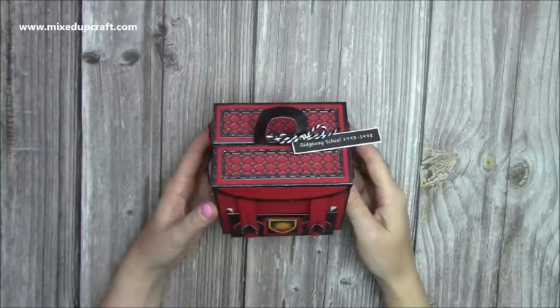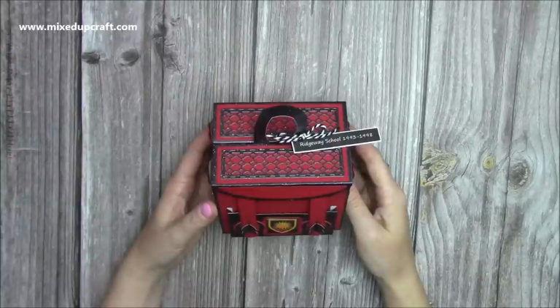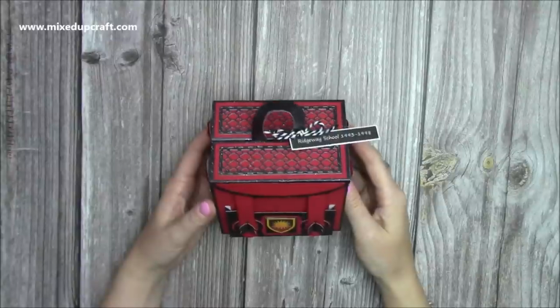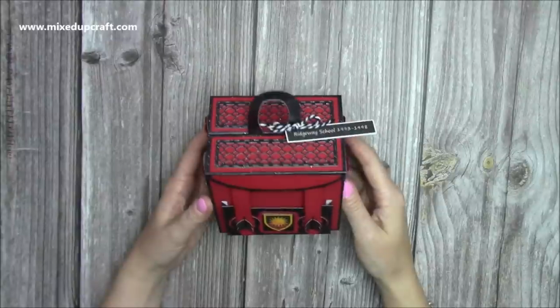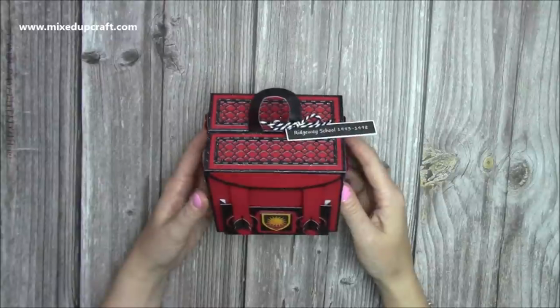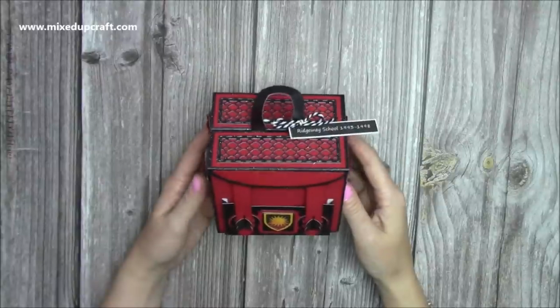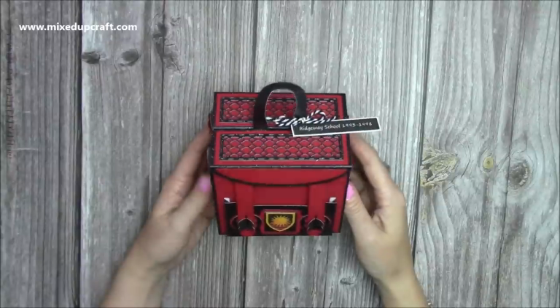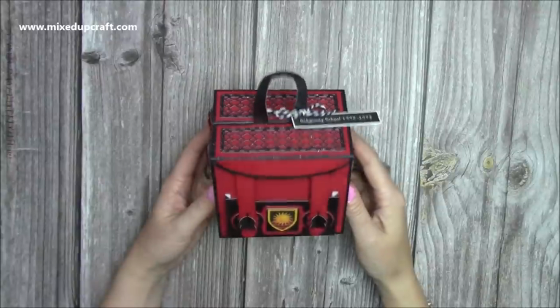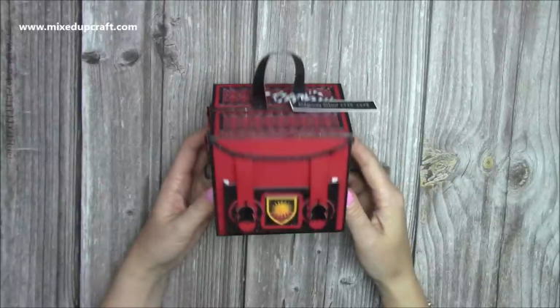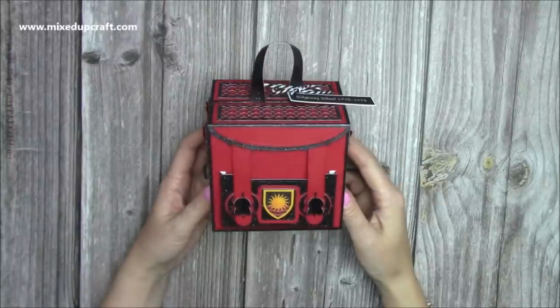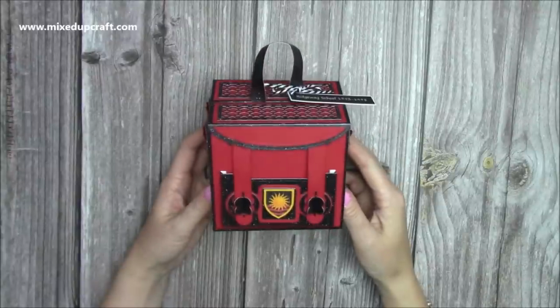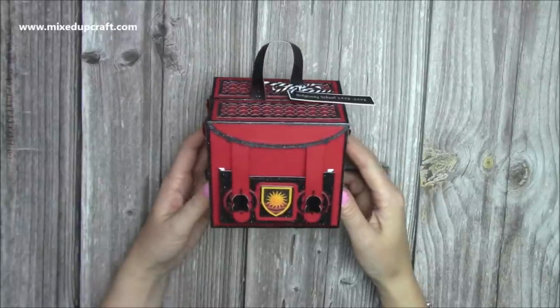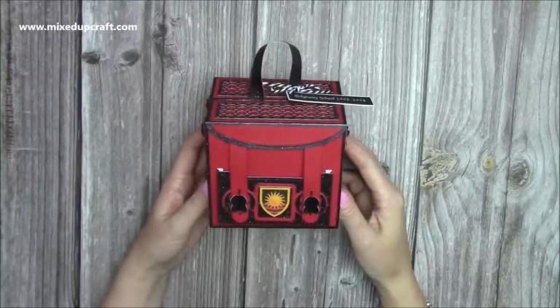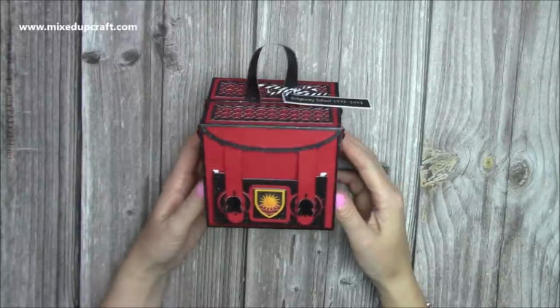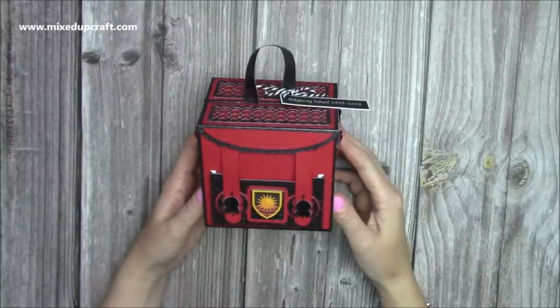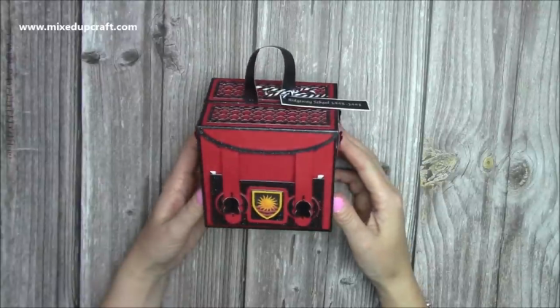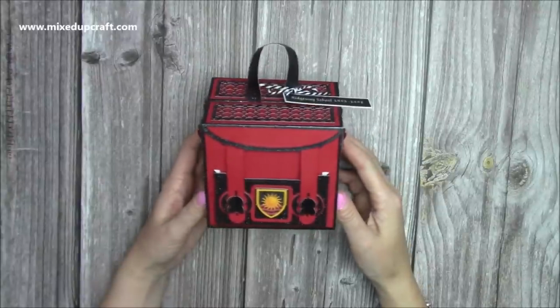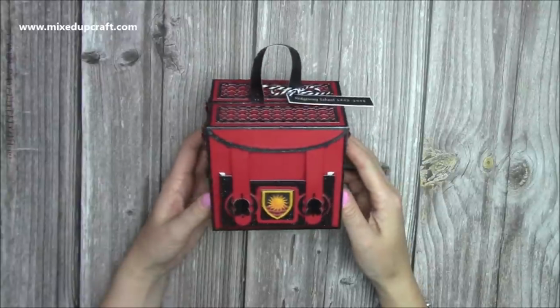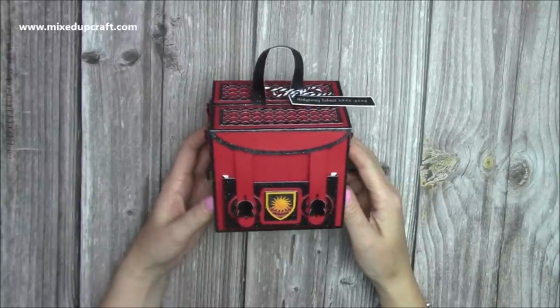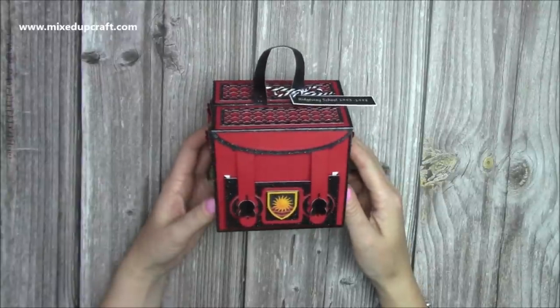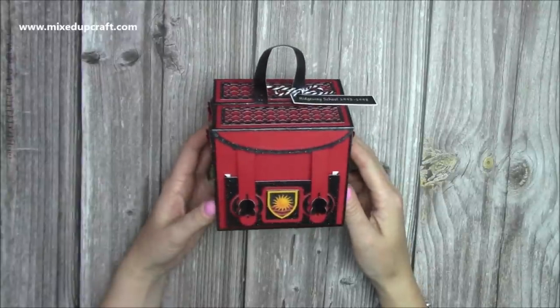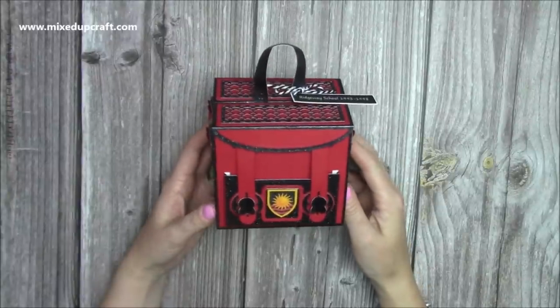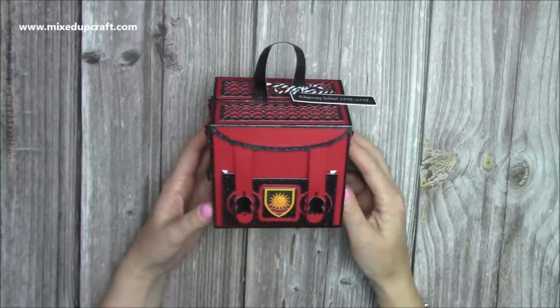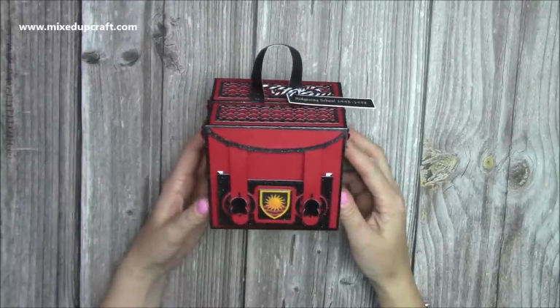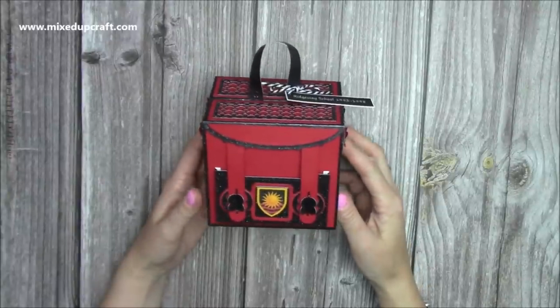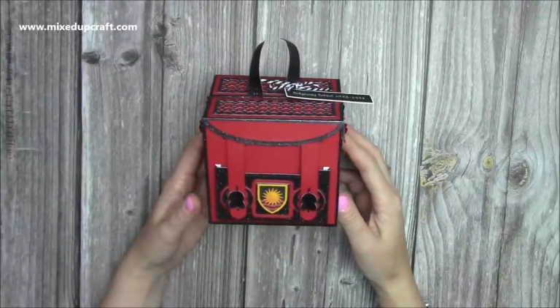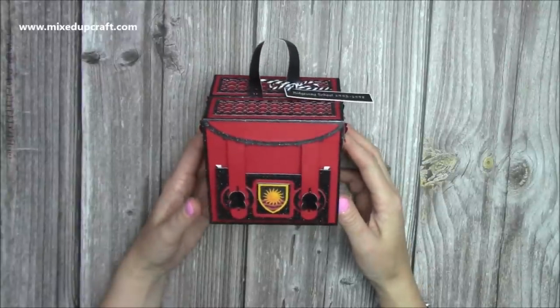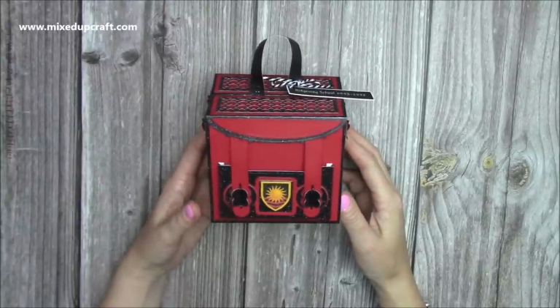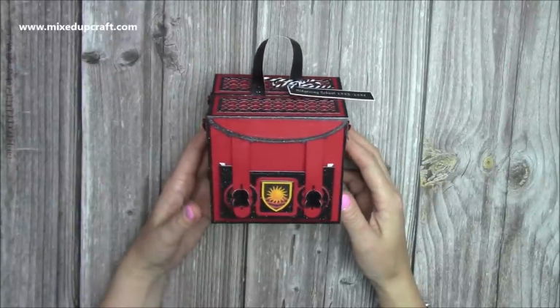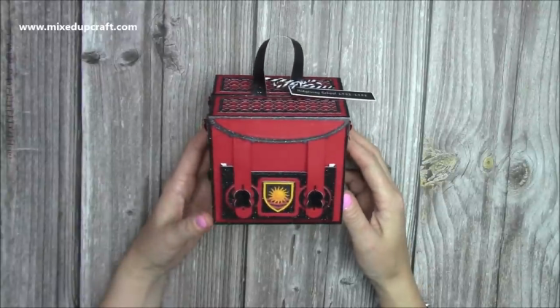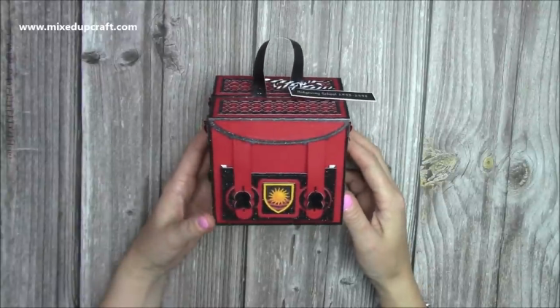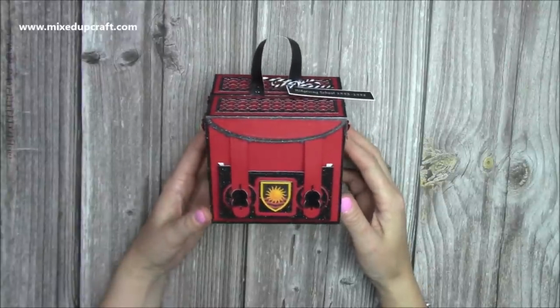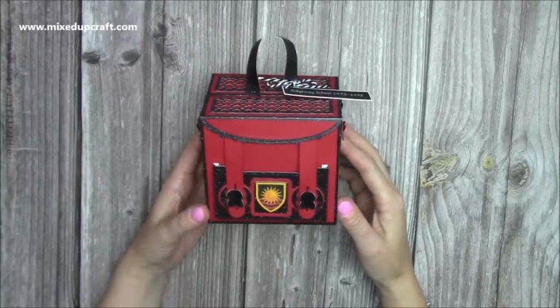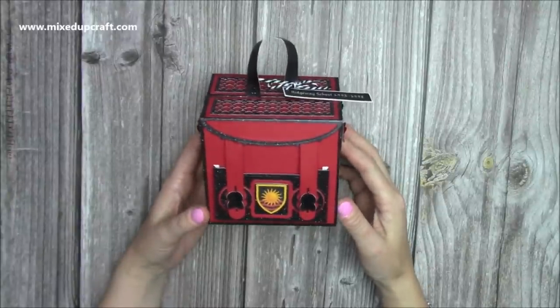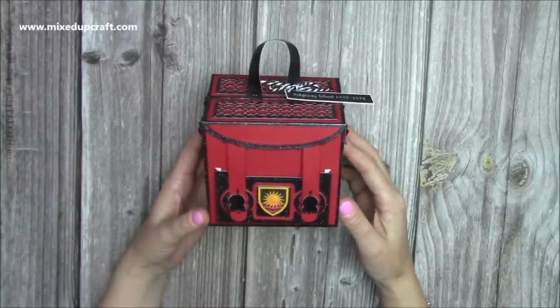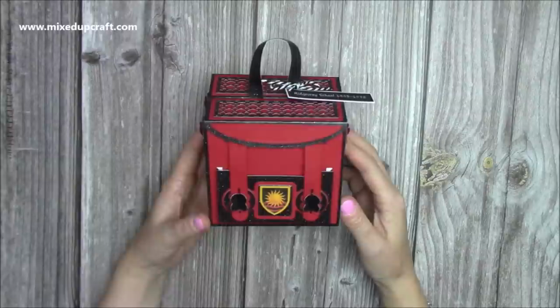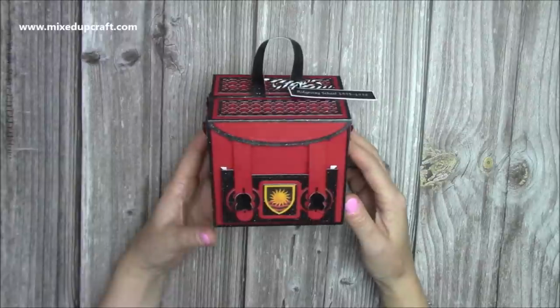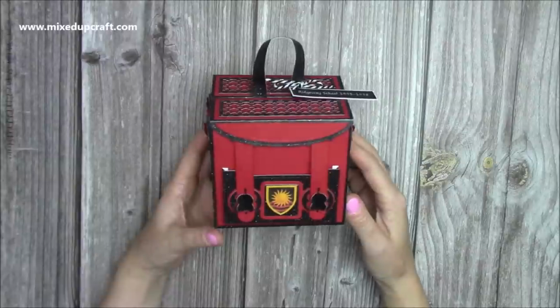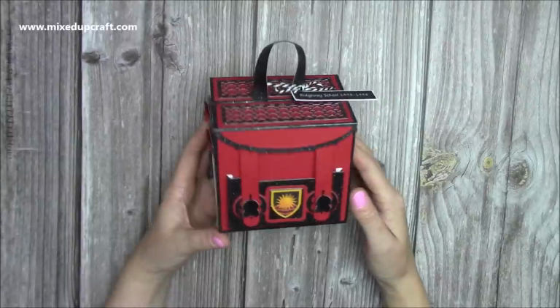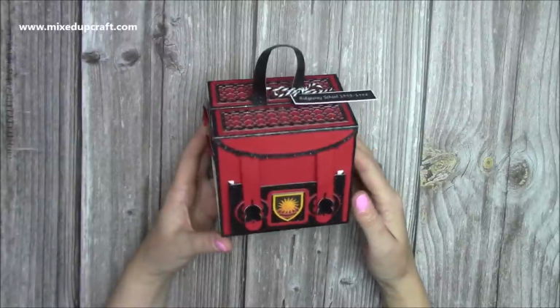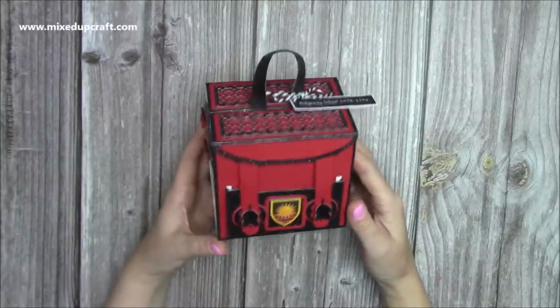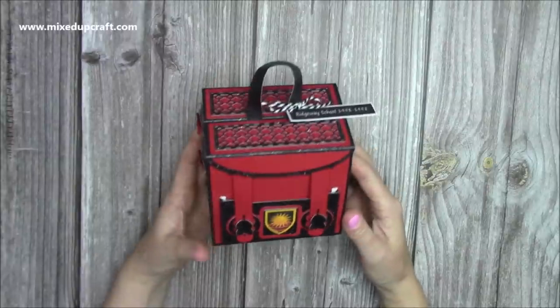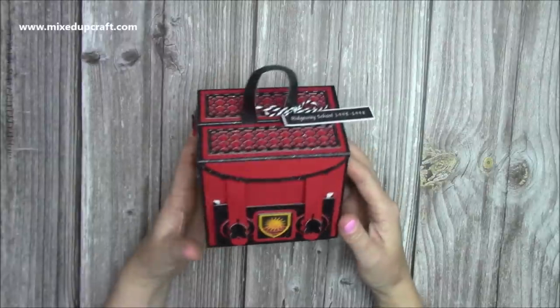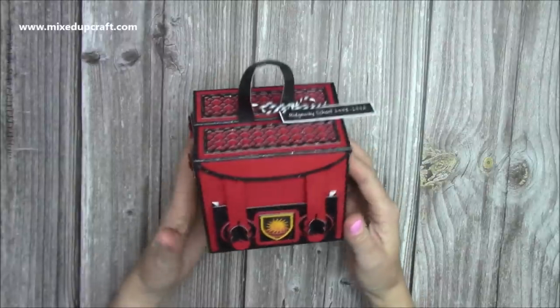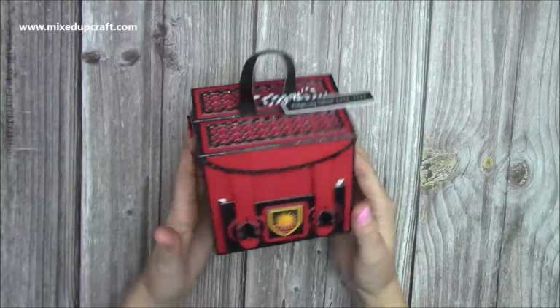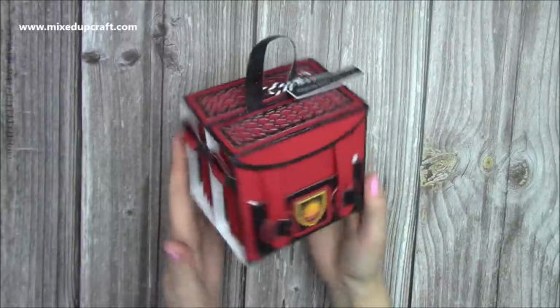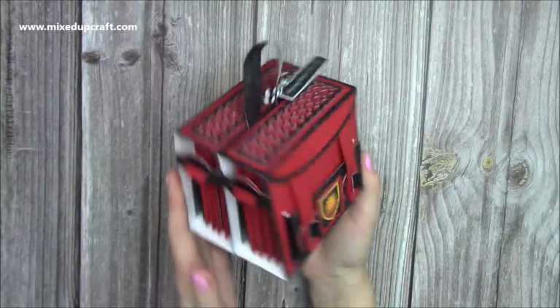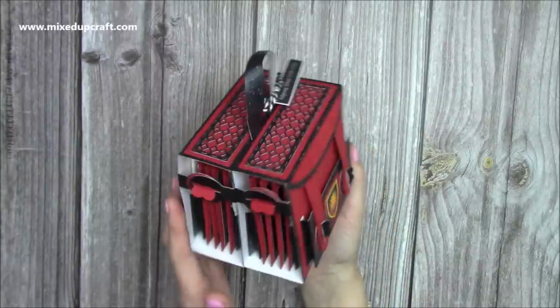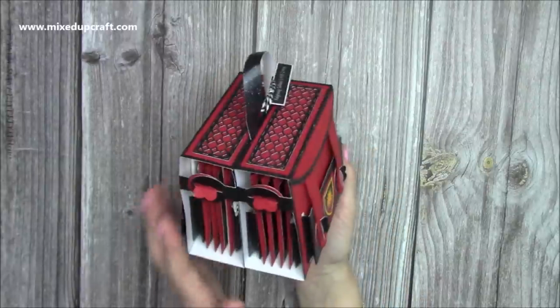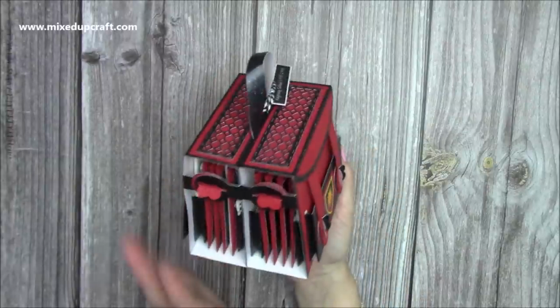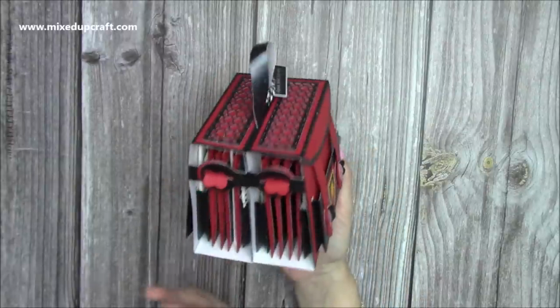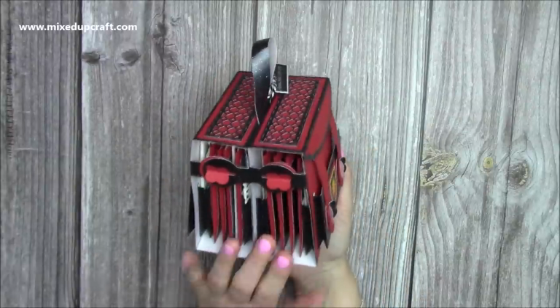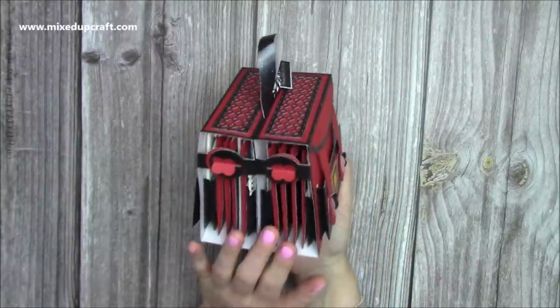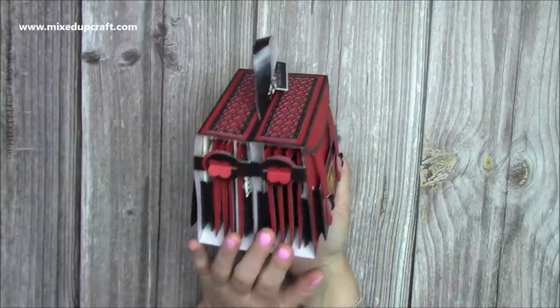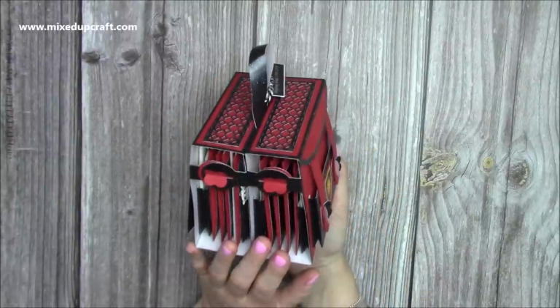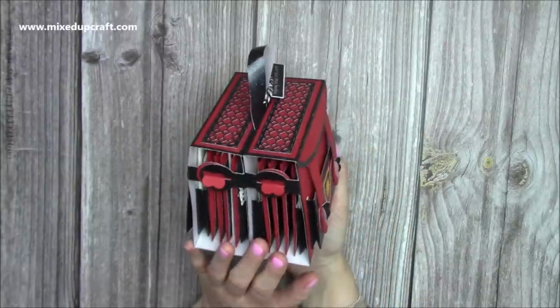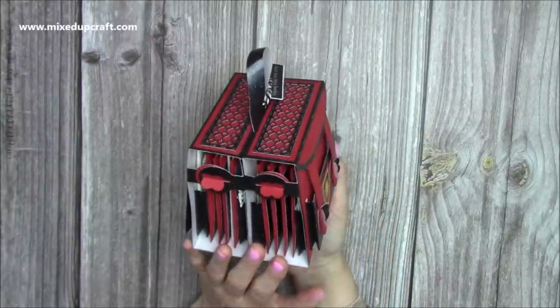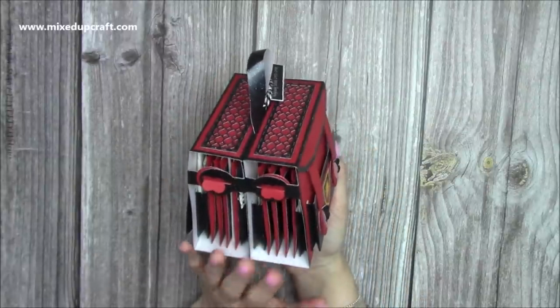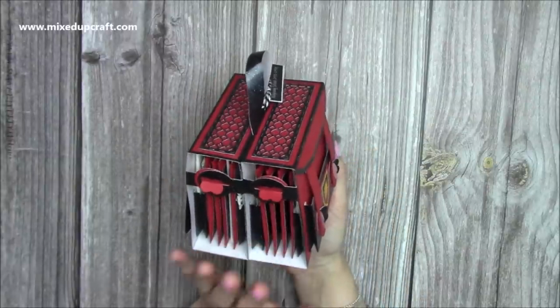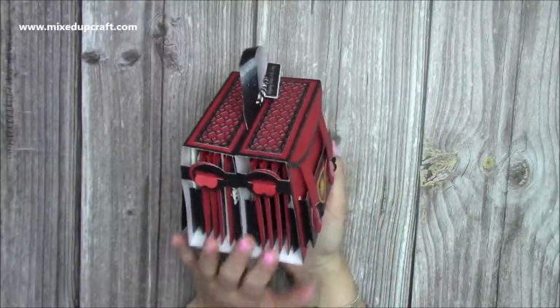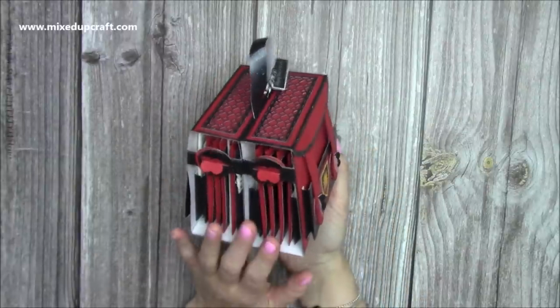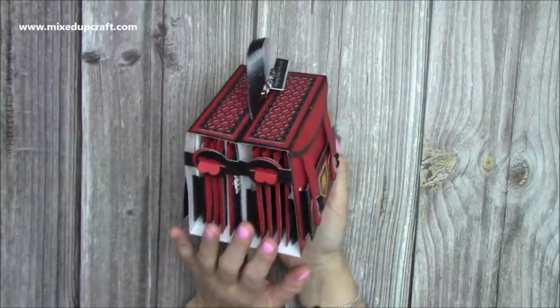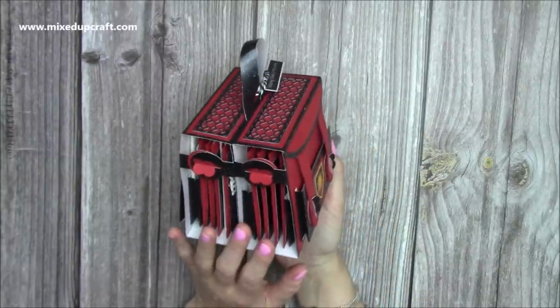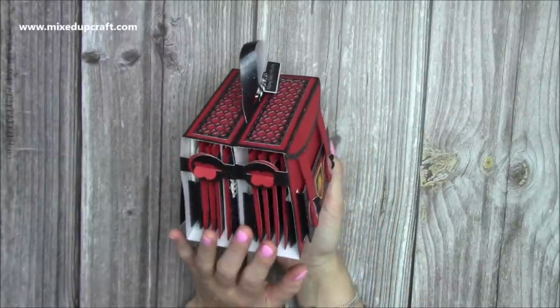Hey everybody, it's Sam at Mixed Up Craft. Thank you for watching my tutorial today. I'm going to be showing you how to make this adorable satchel memory book.